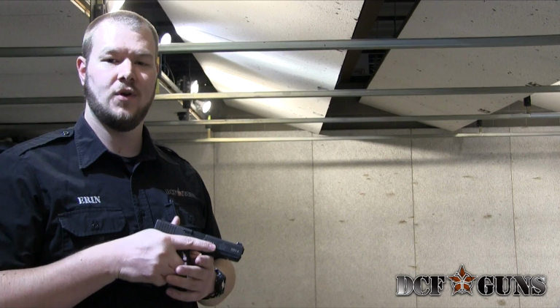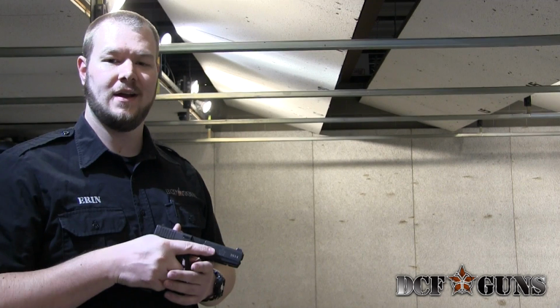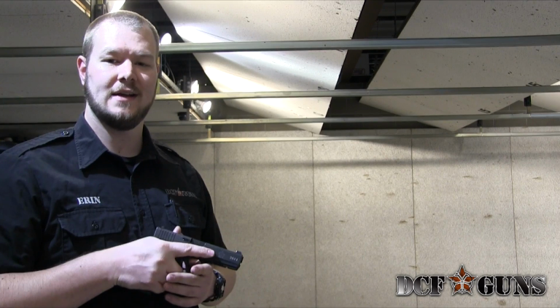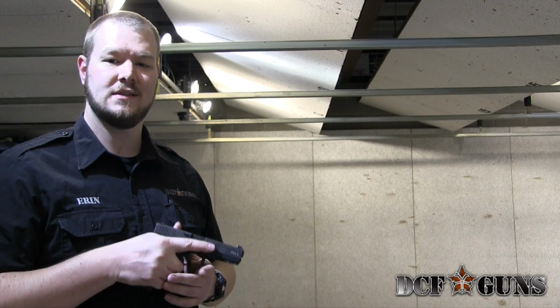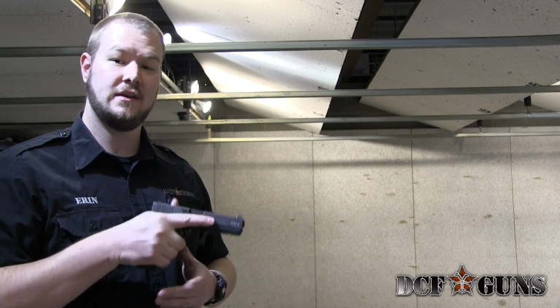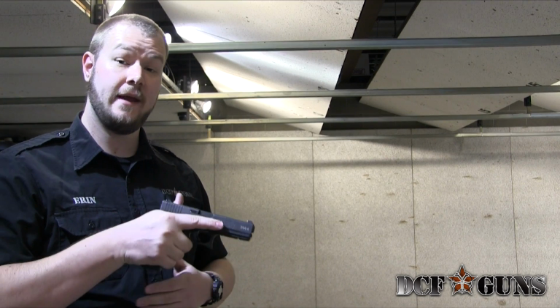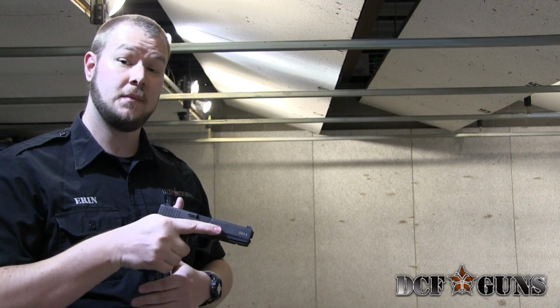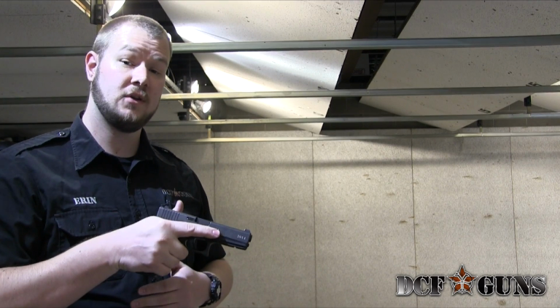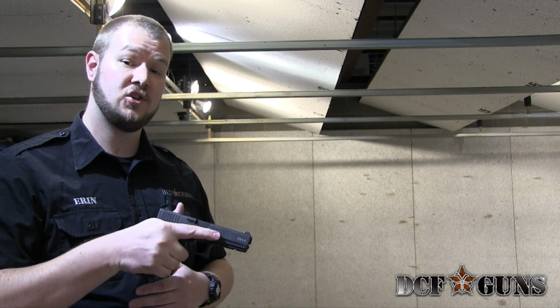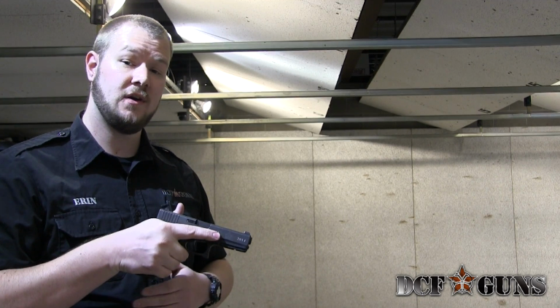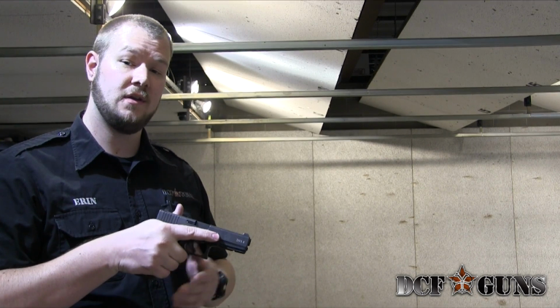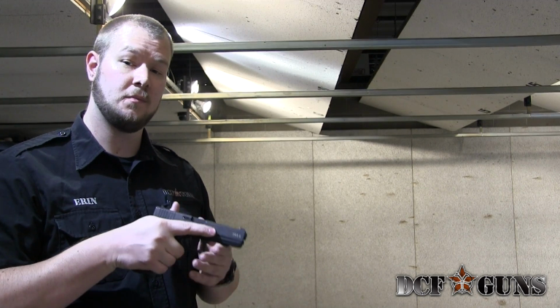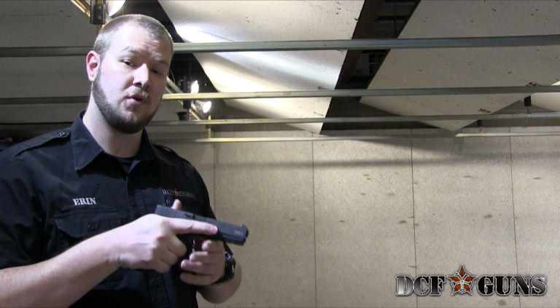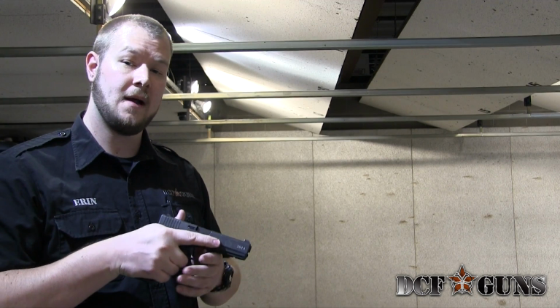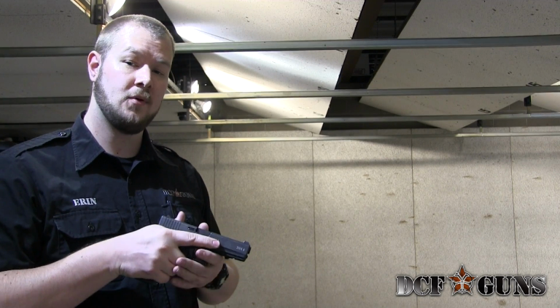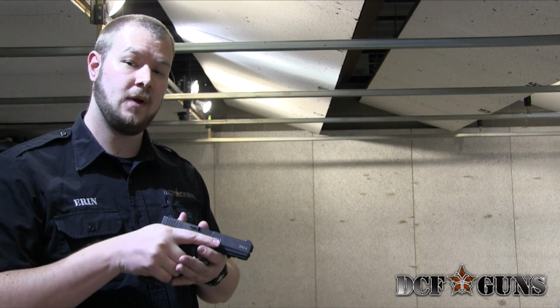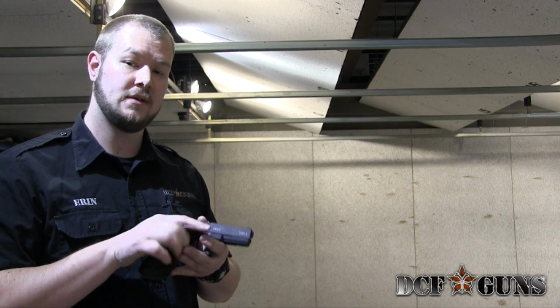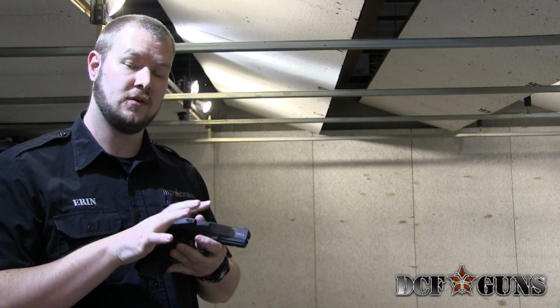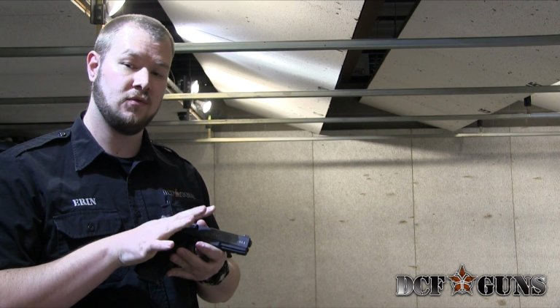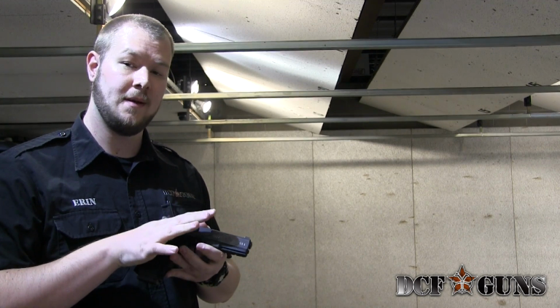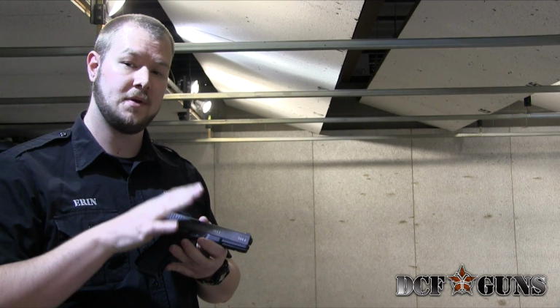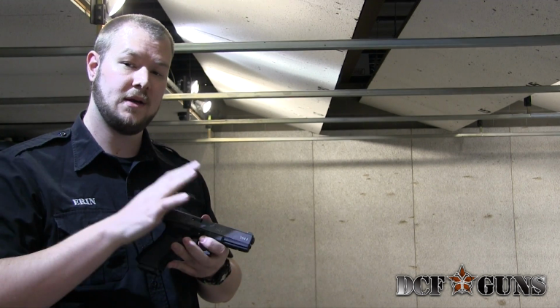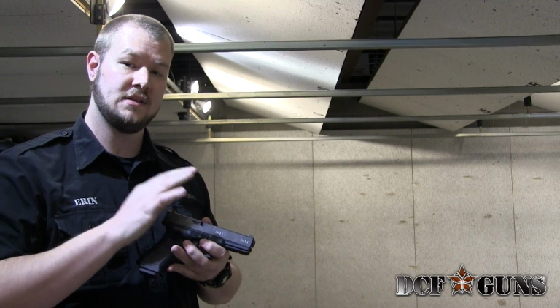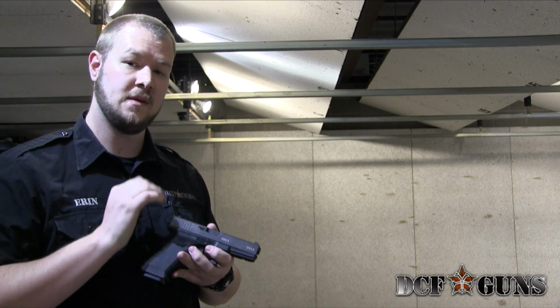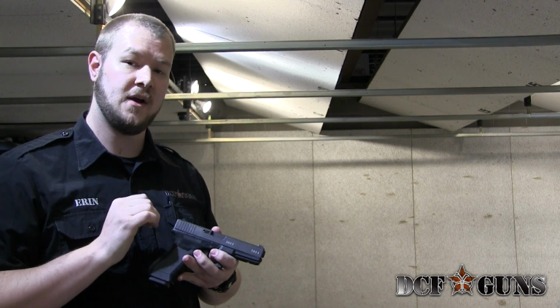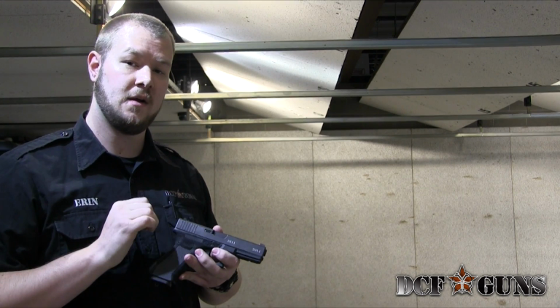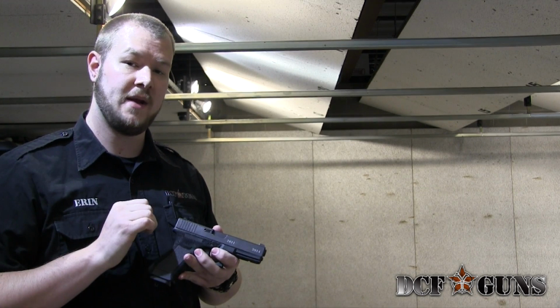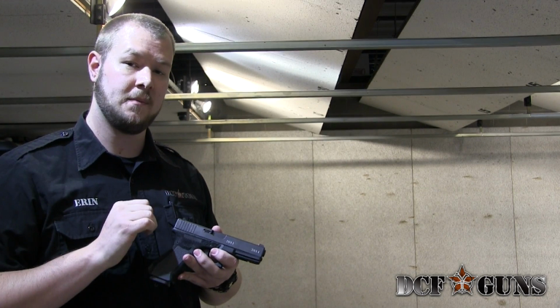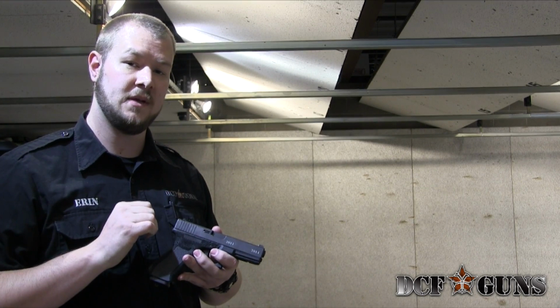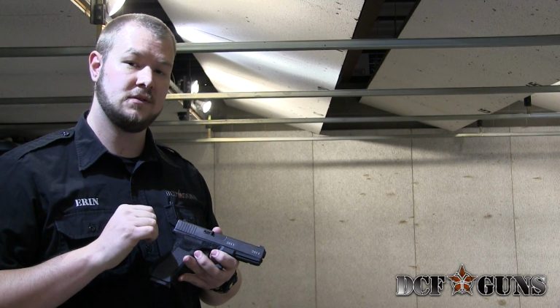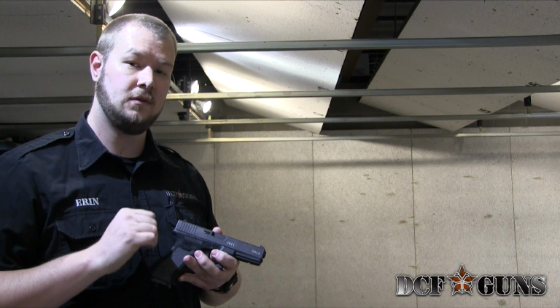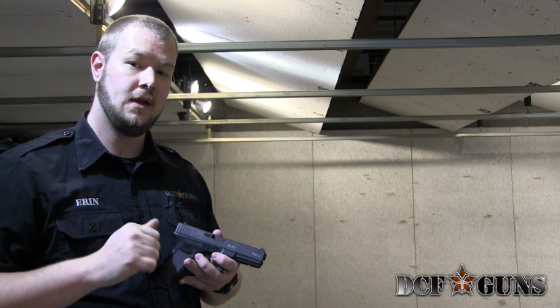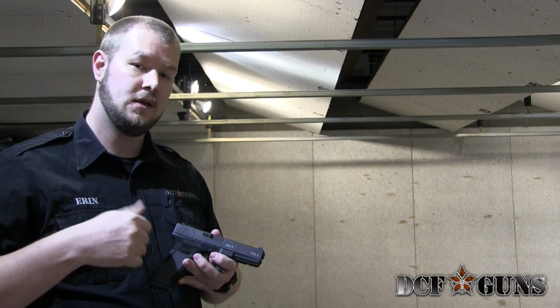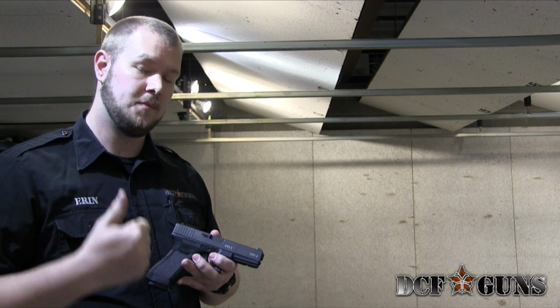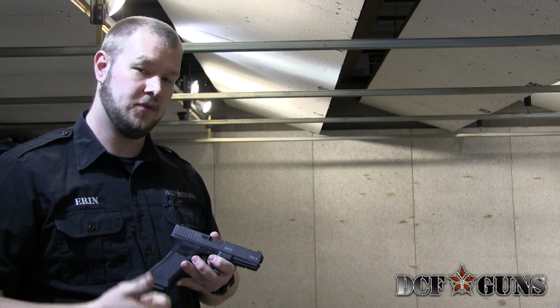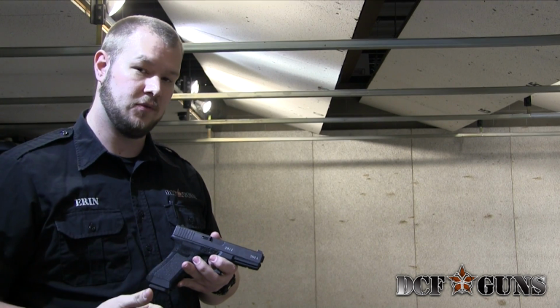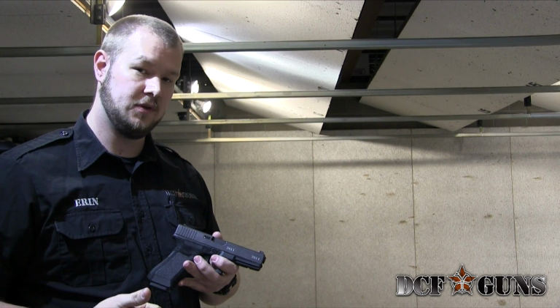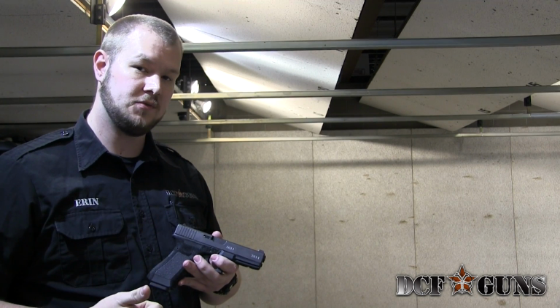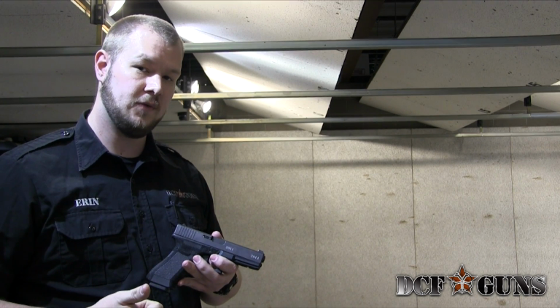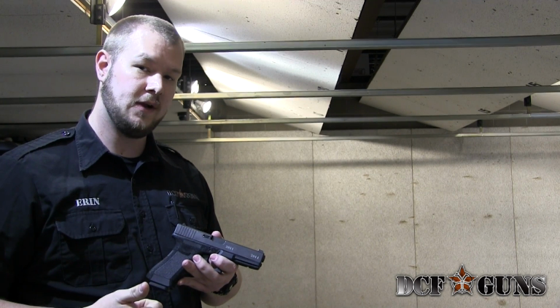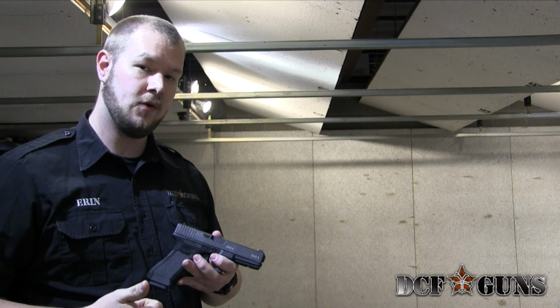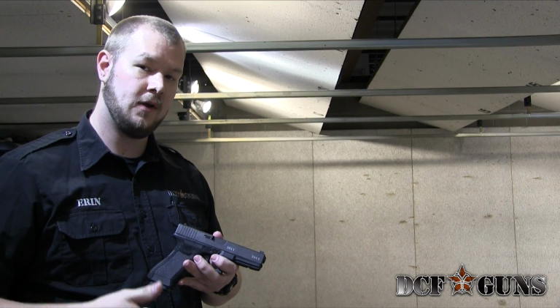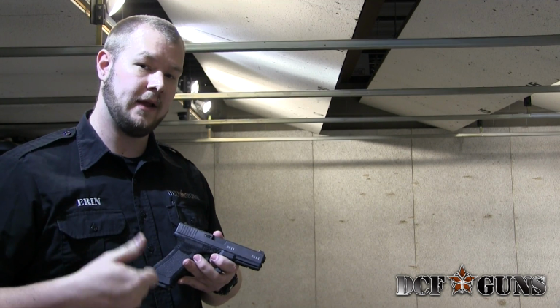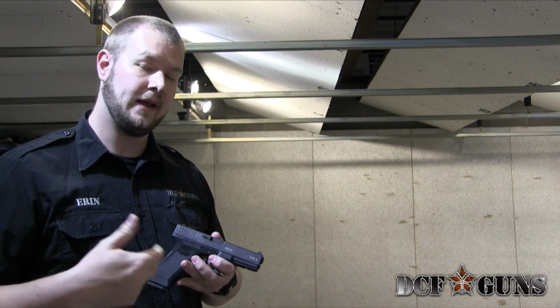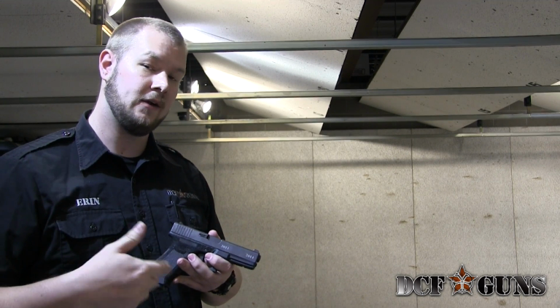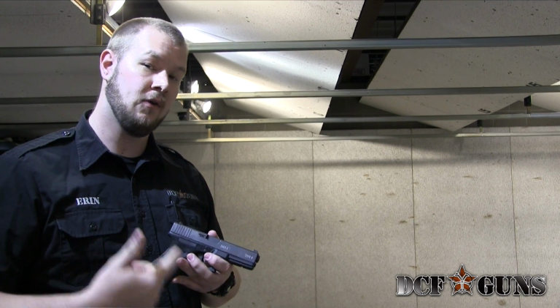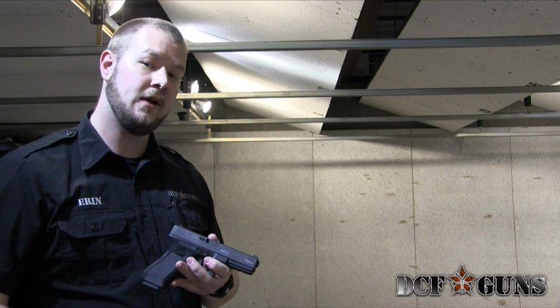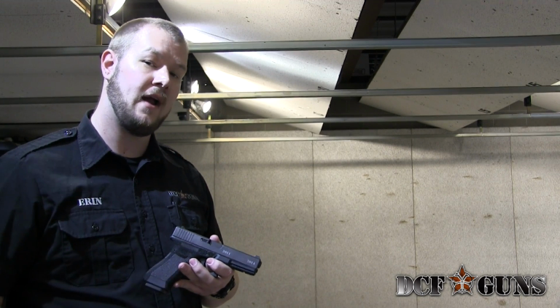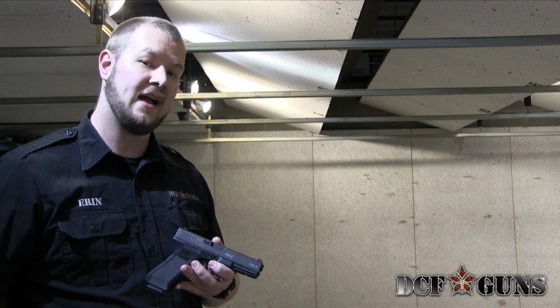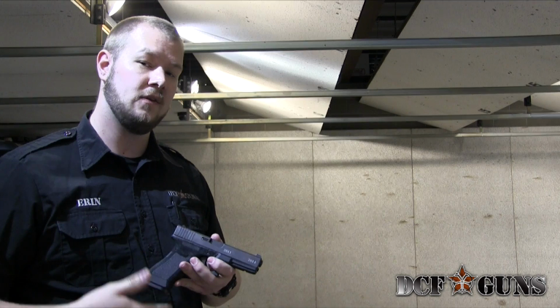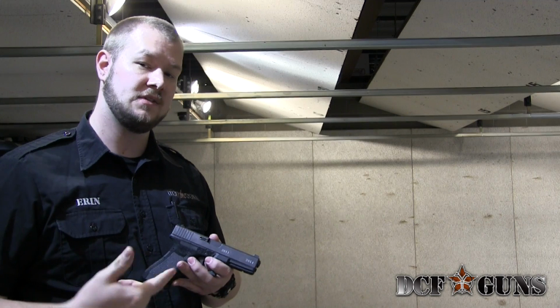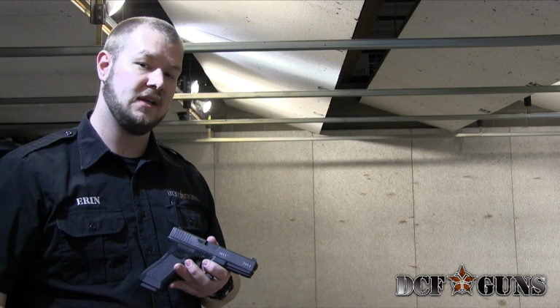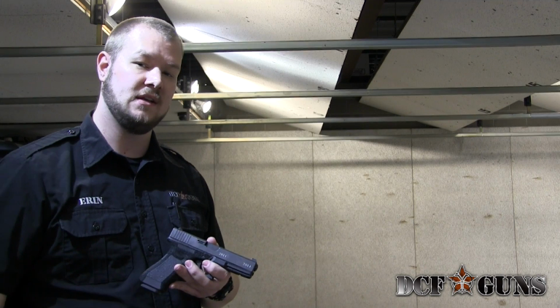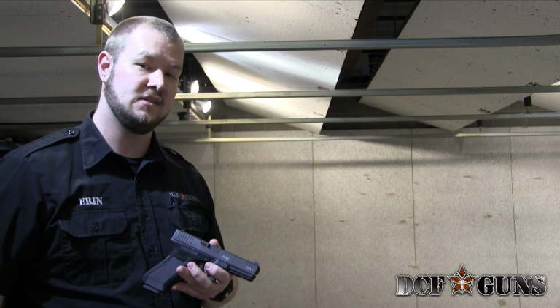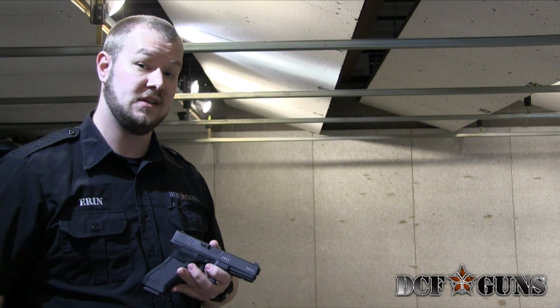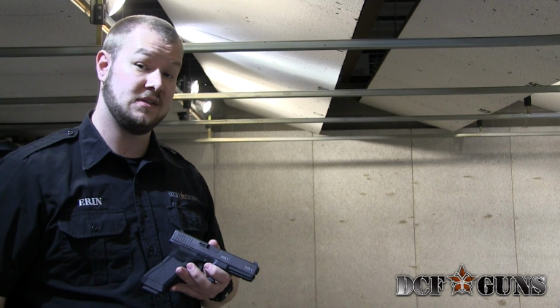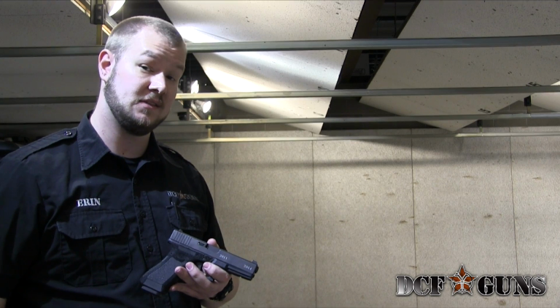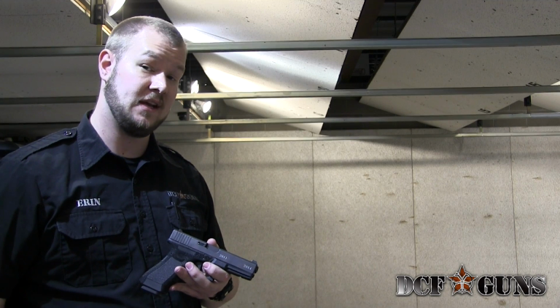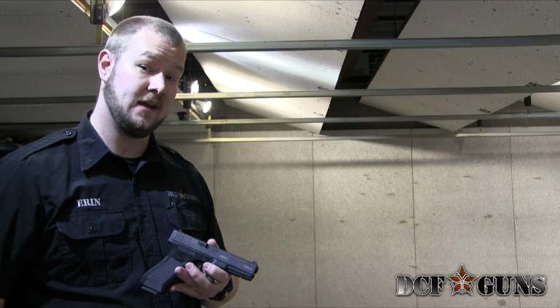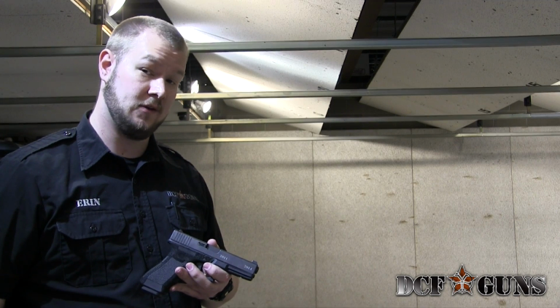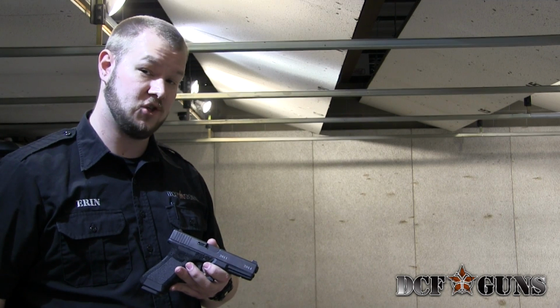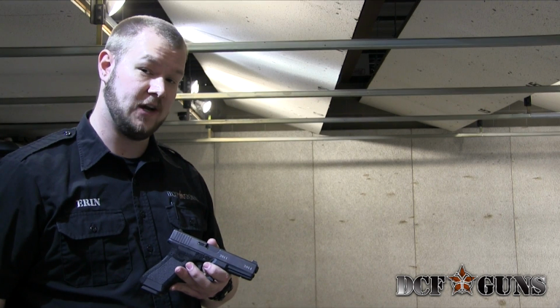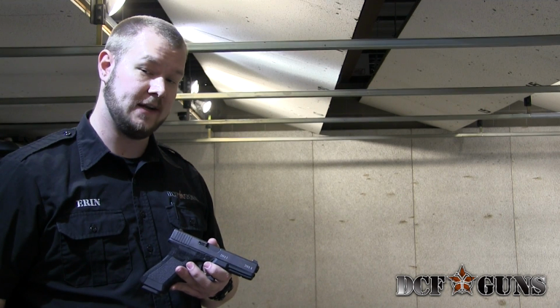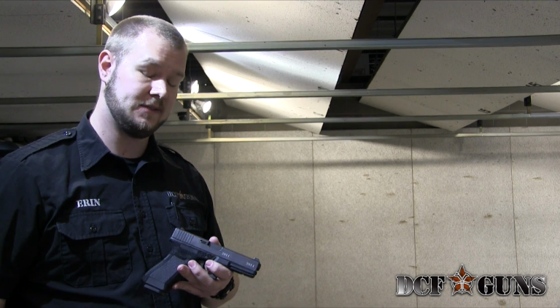Morning guys. Today I'm going to show you the proper way to grip a semi-automatic pistol to both reduce recoil and get greater accuracy and consistency out of your shots.